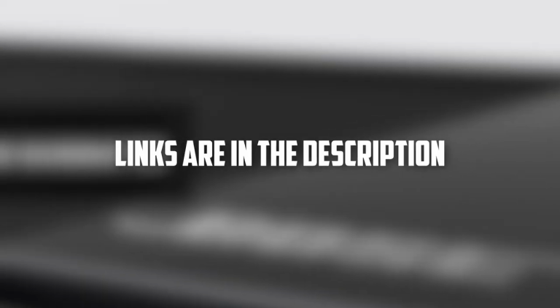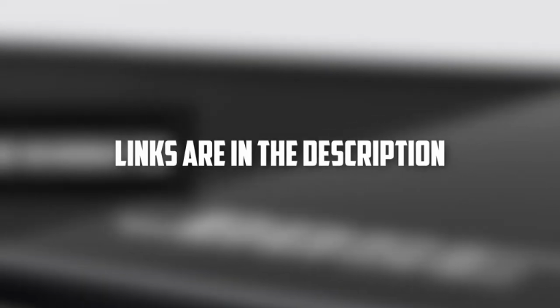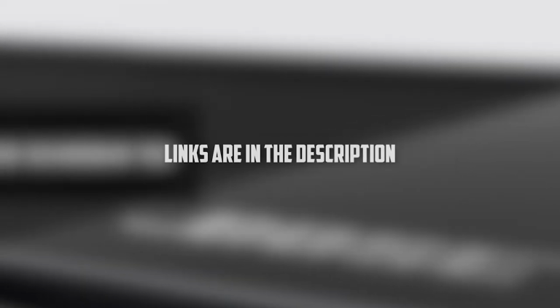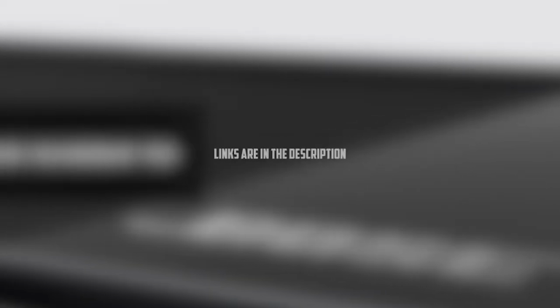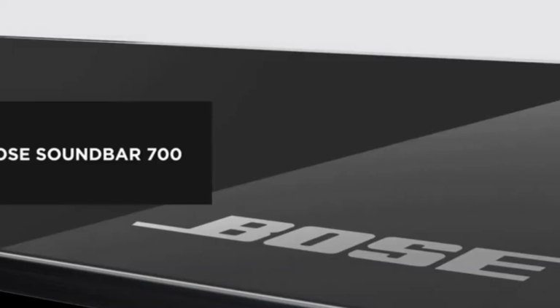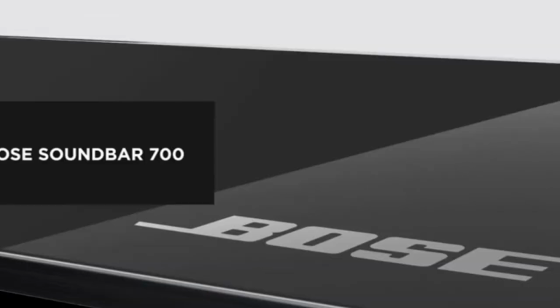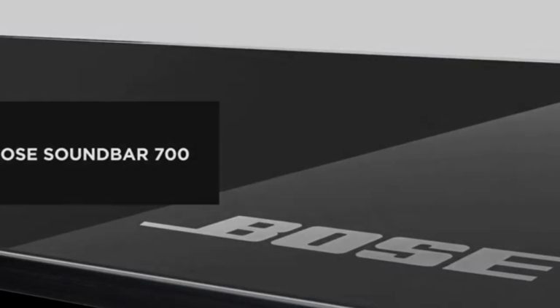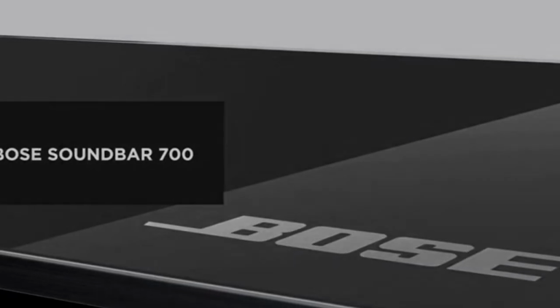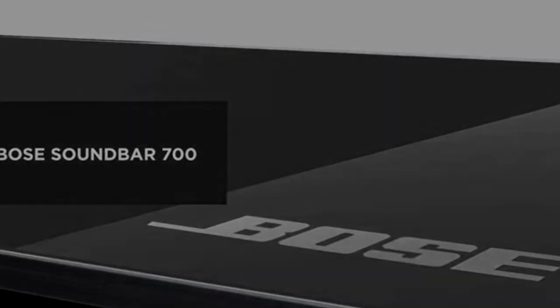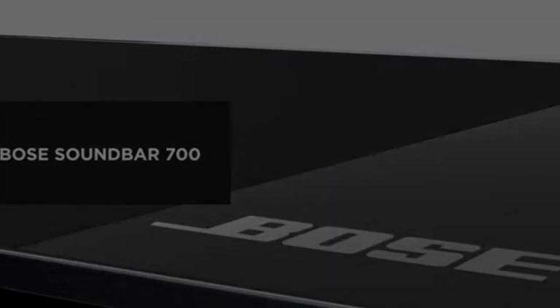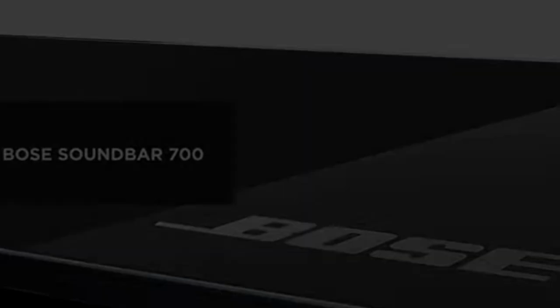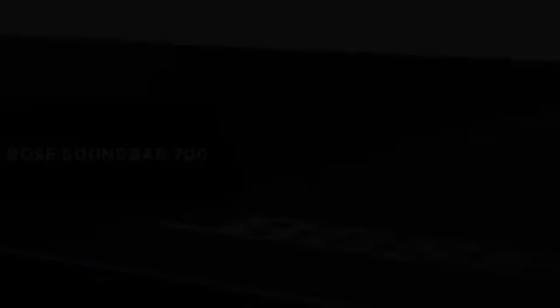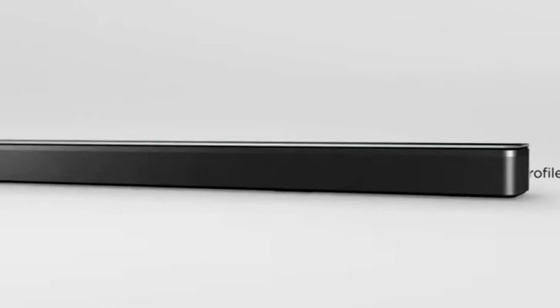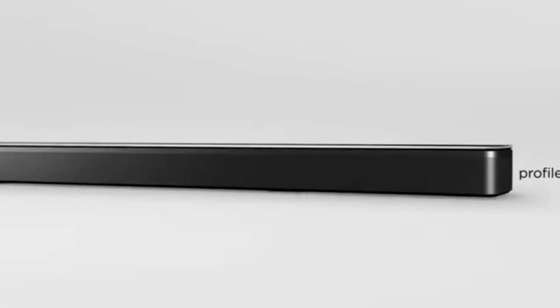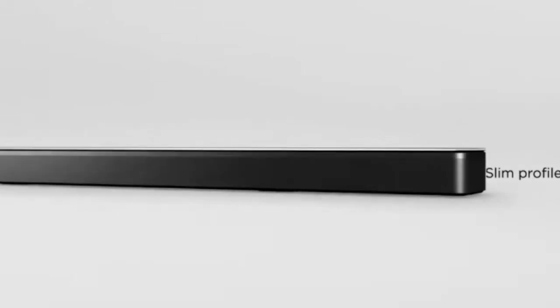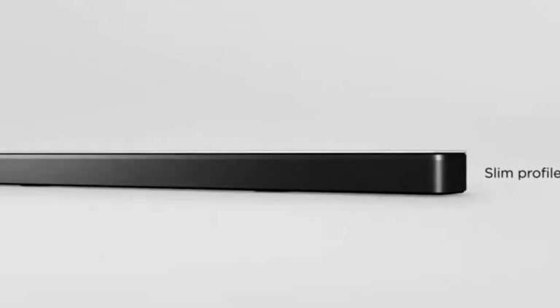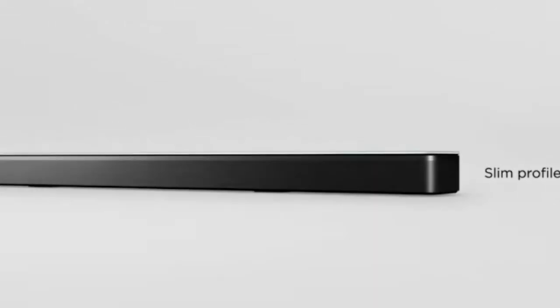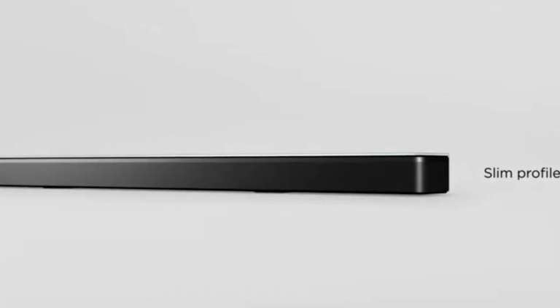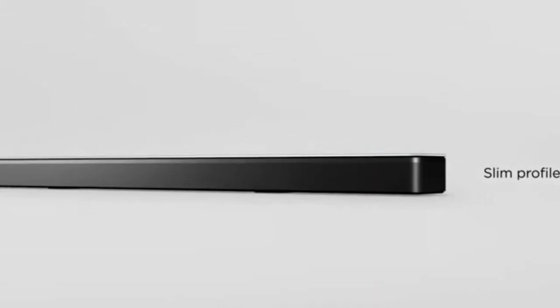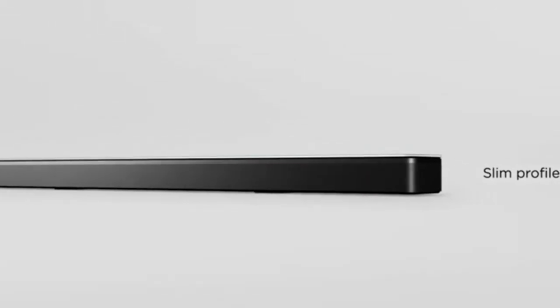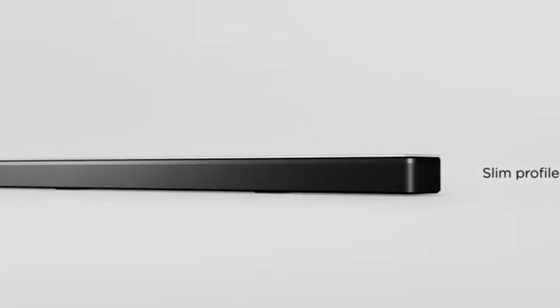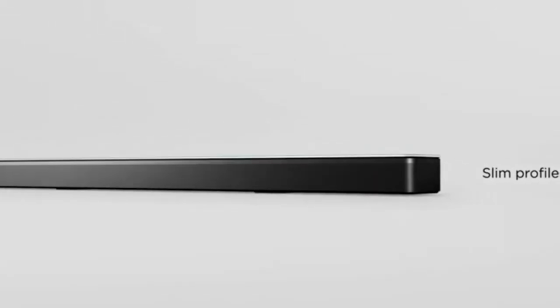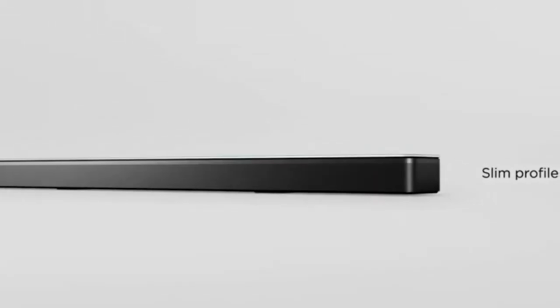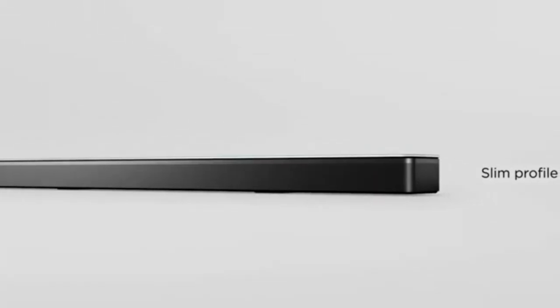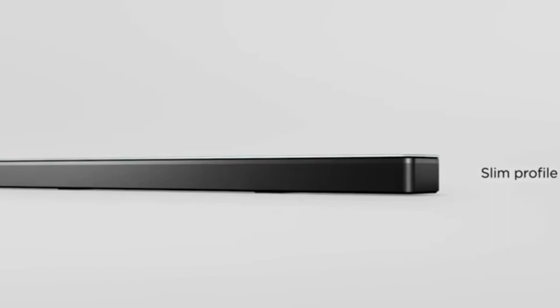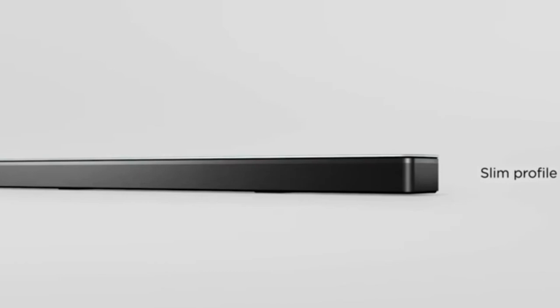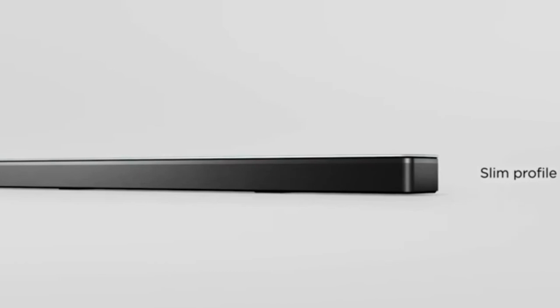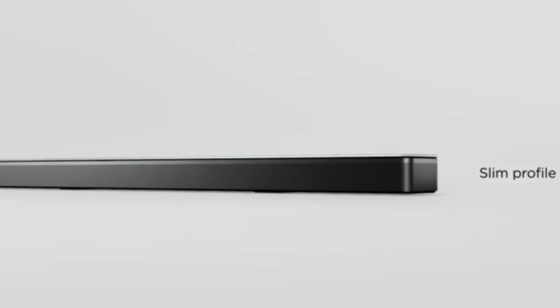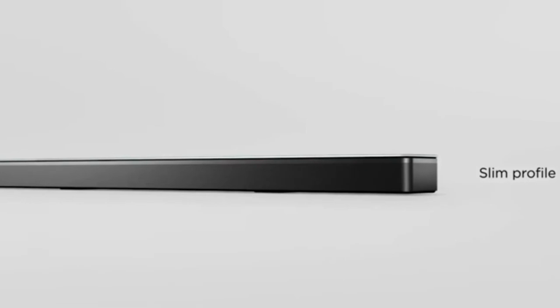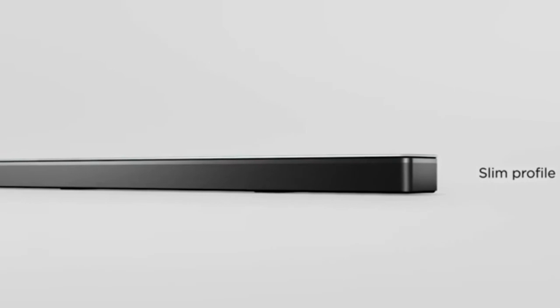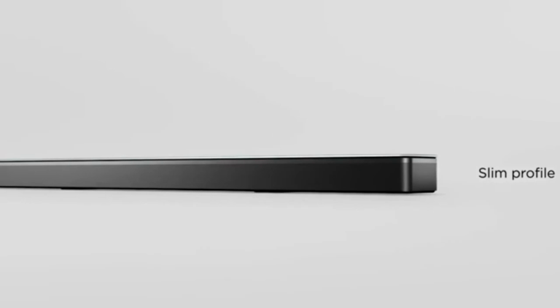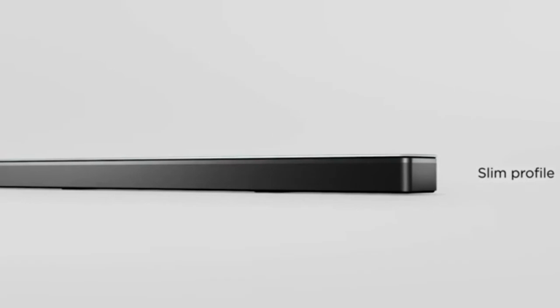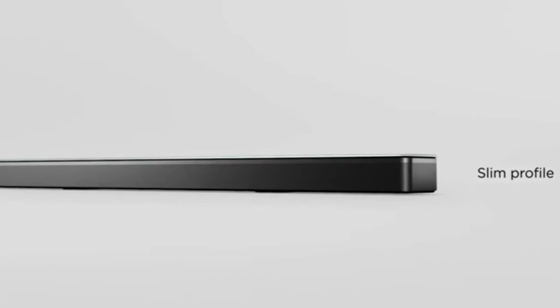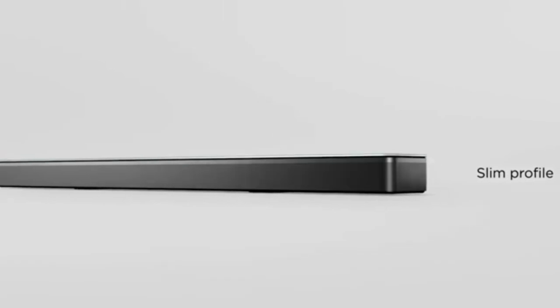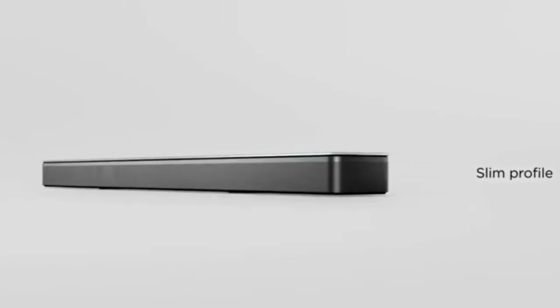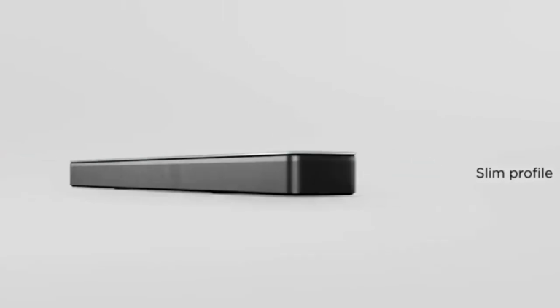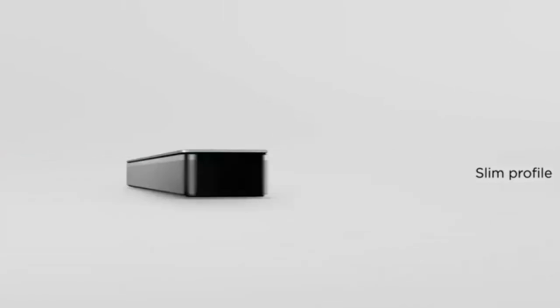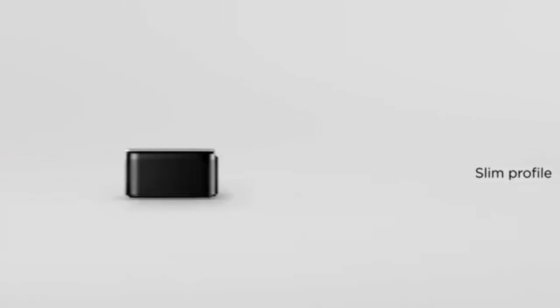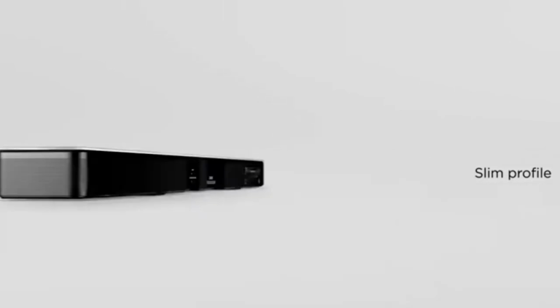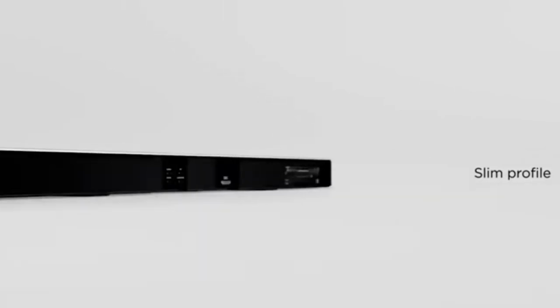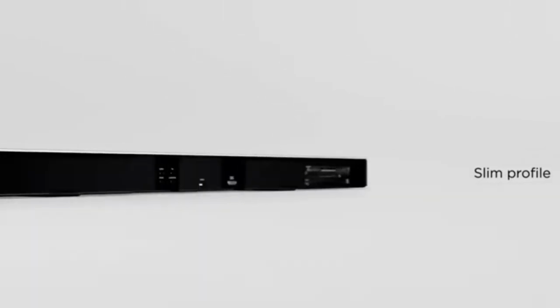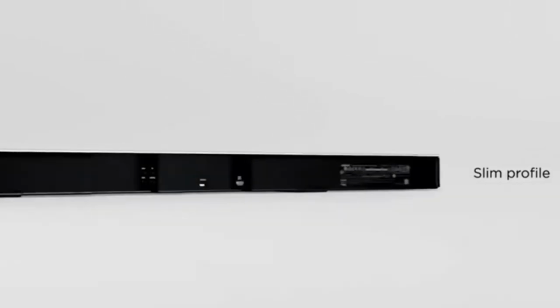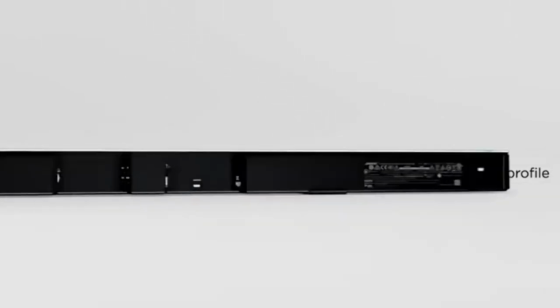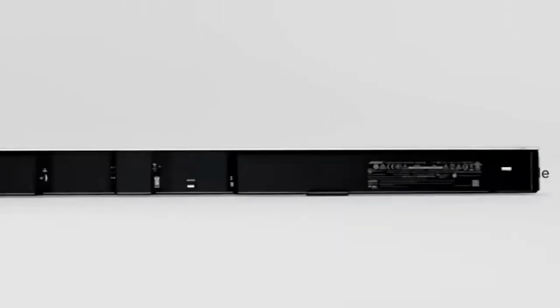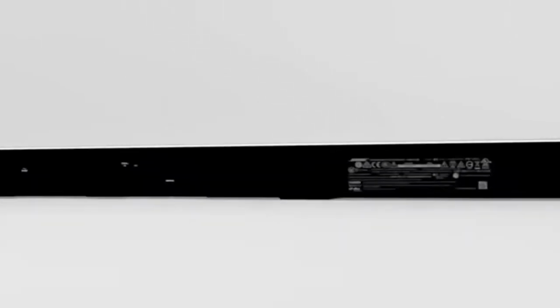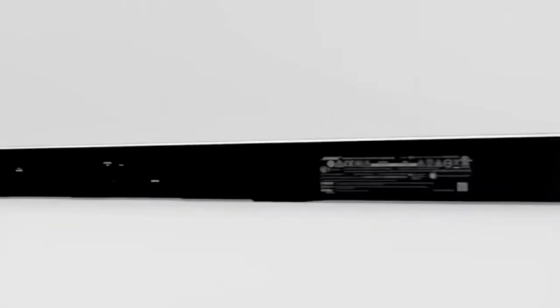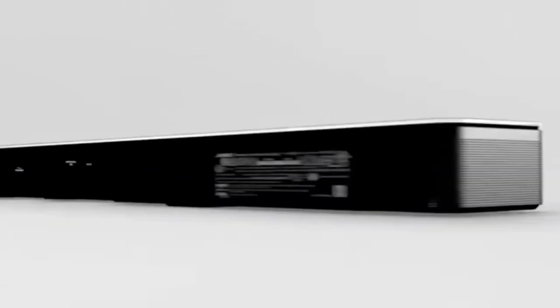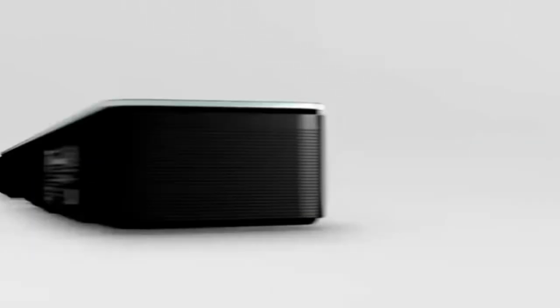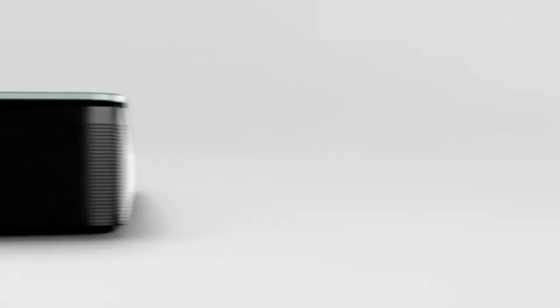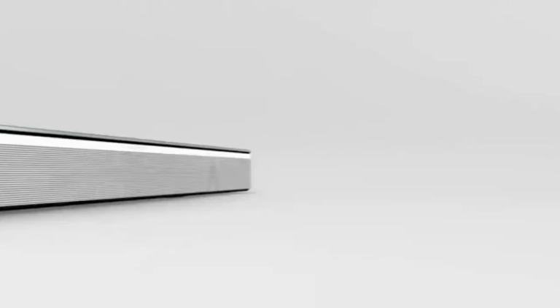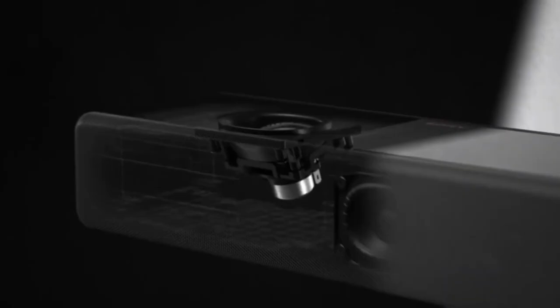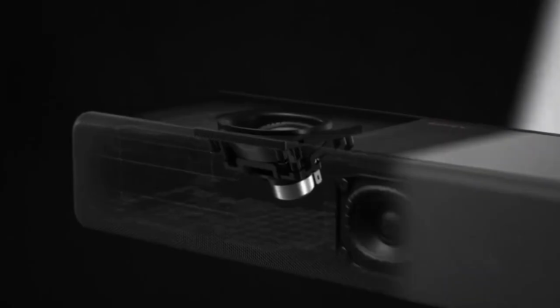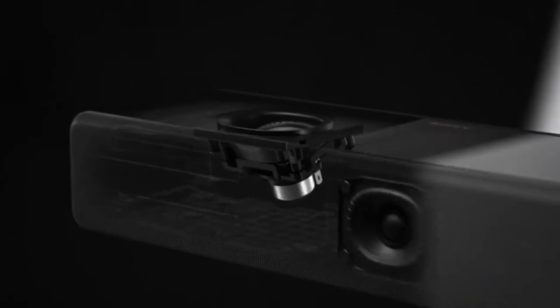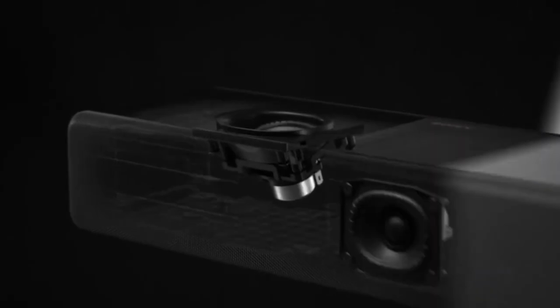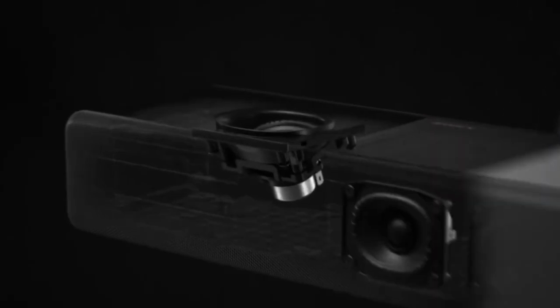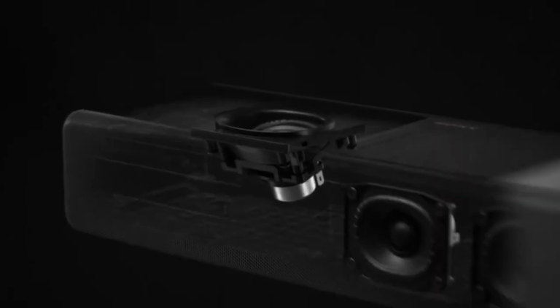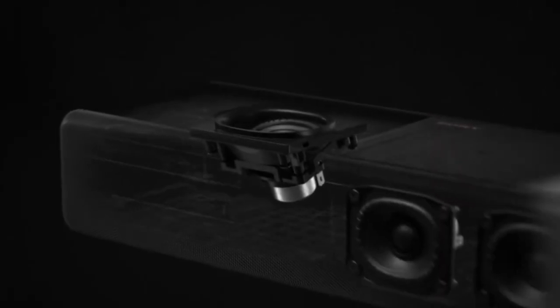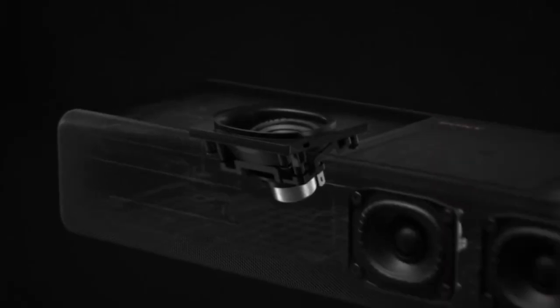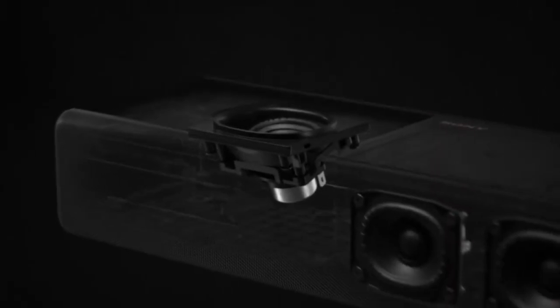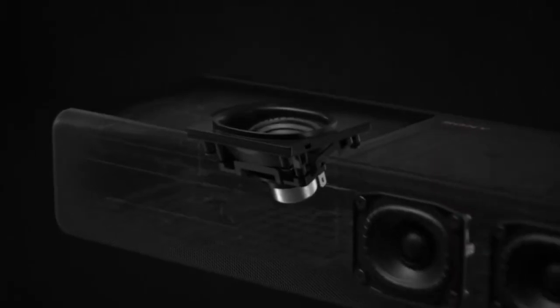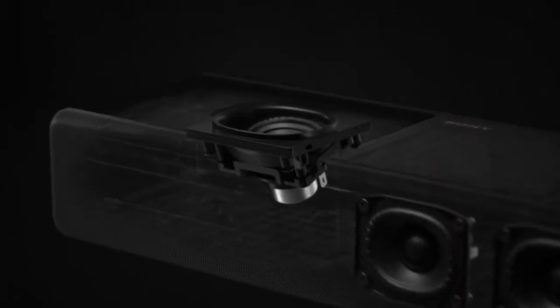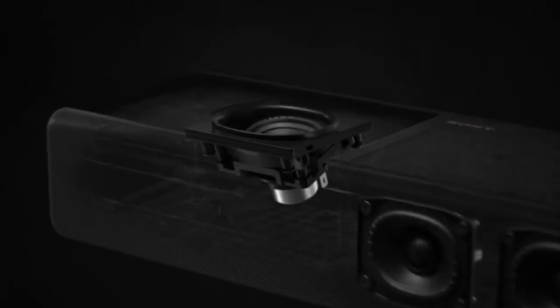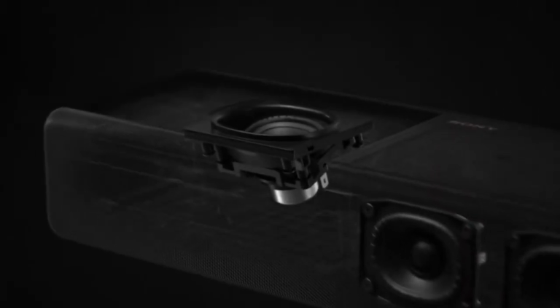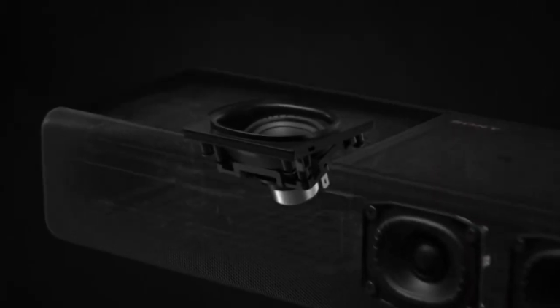Remember, this list of best soundbars is in no exact order, so be sure to stay tuned till the end so you don't miss anything. So let's get started.